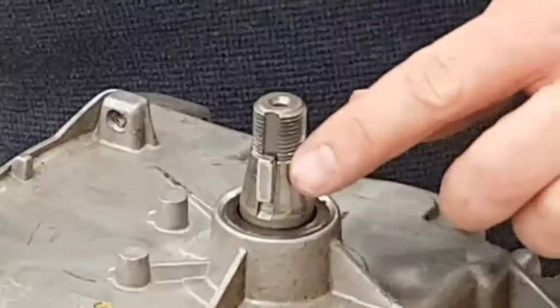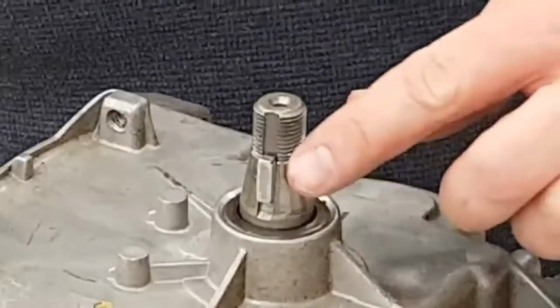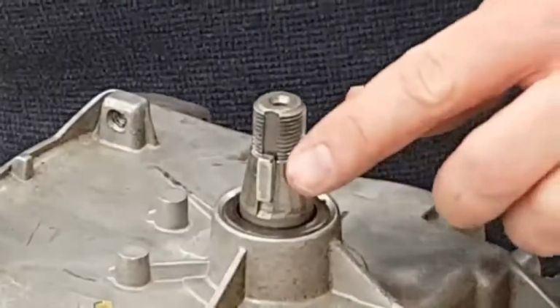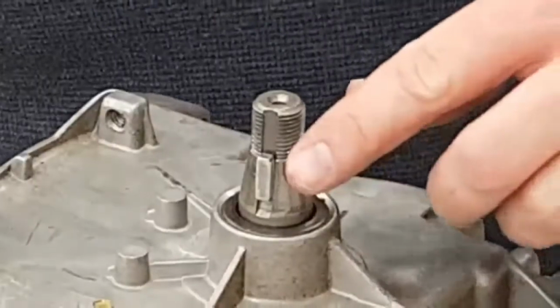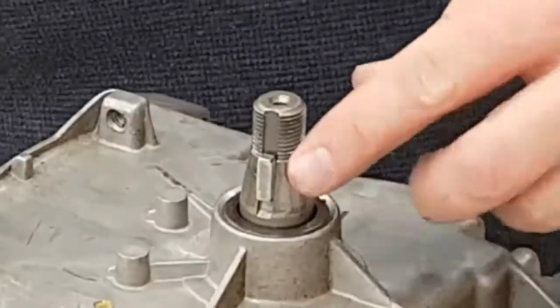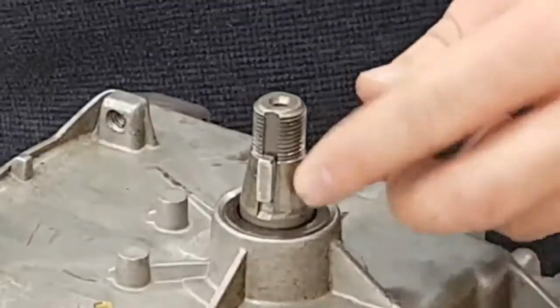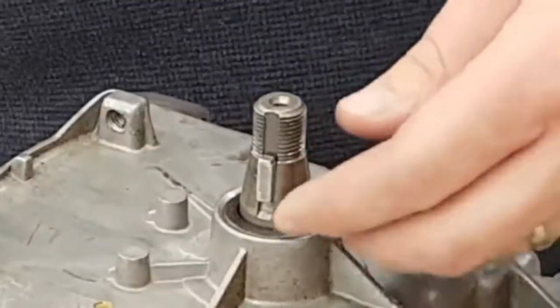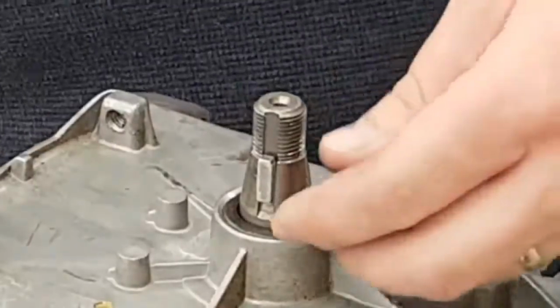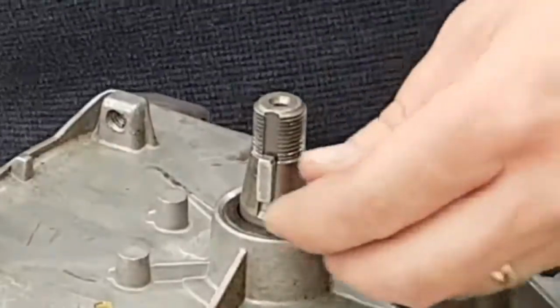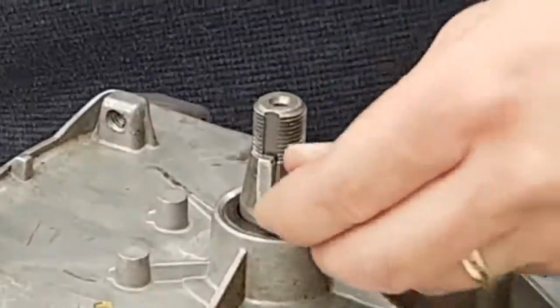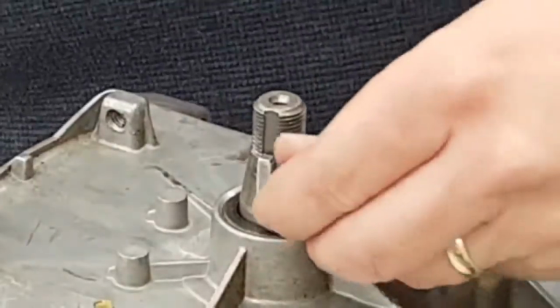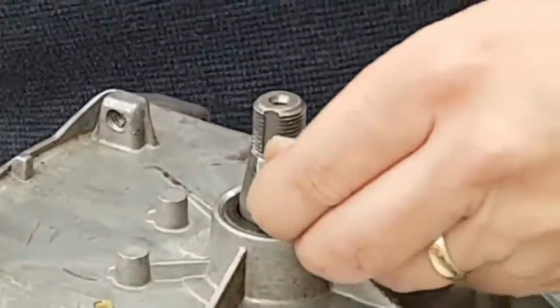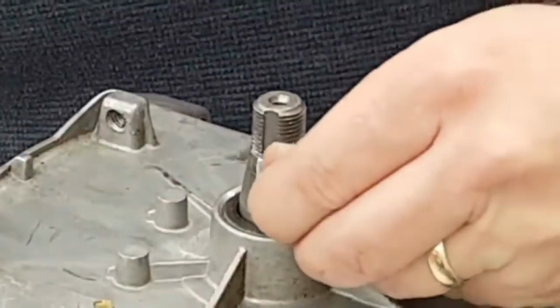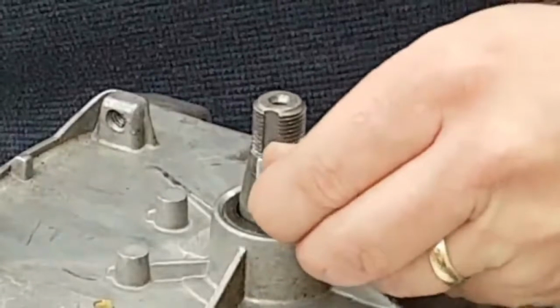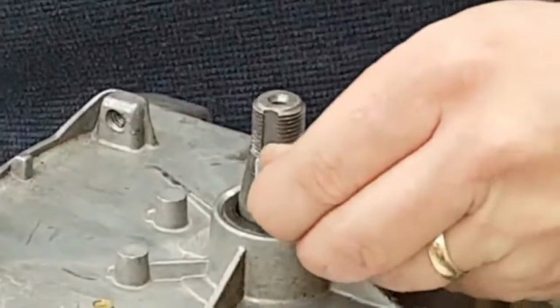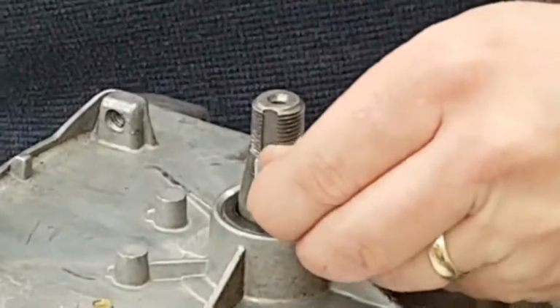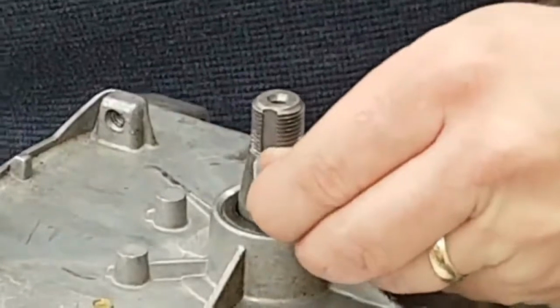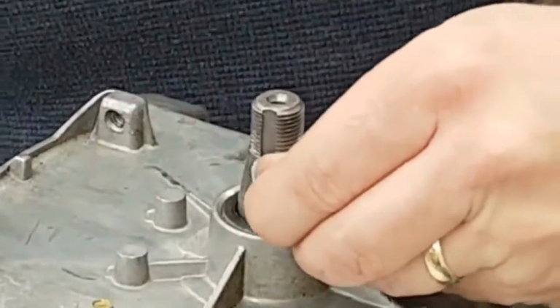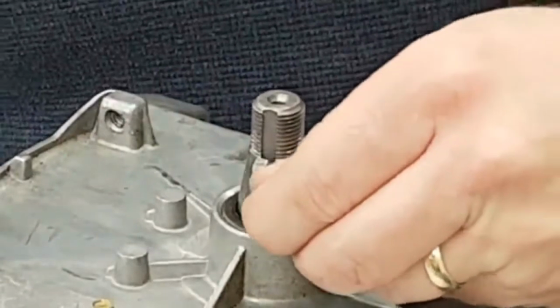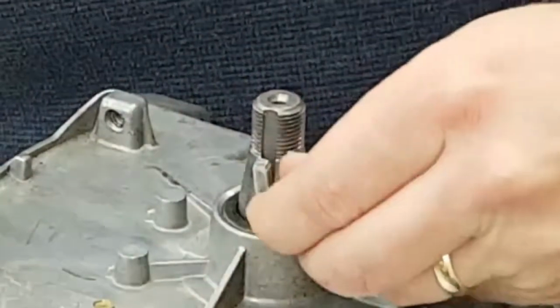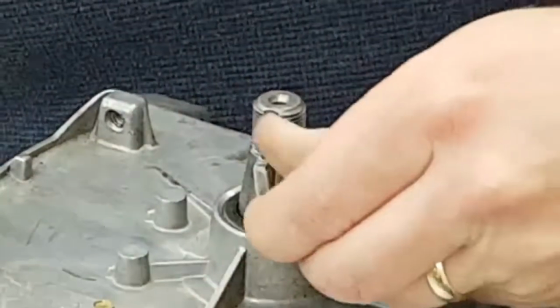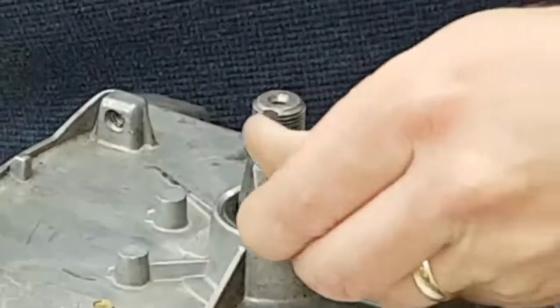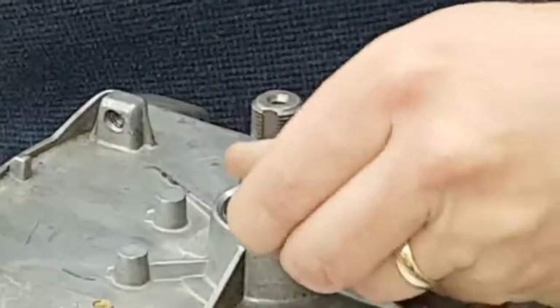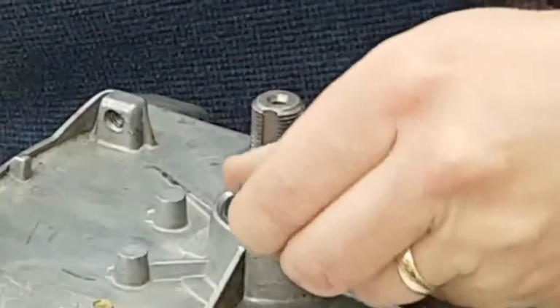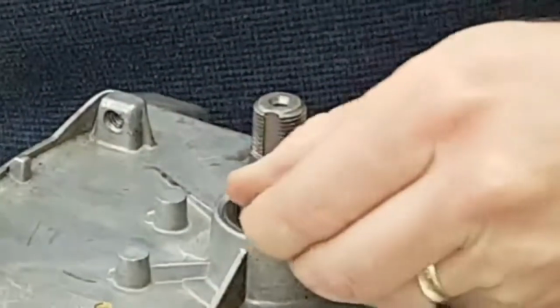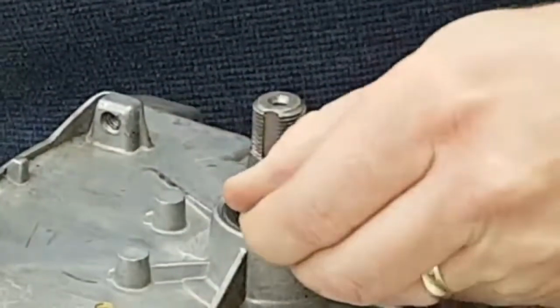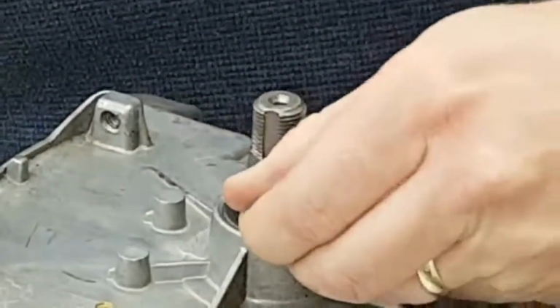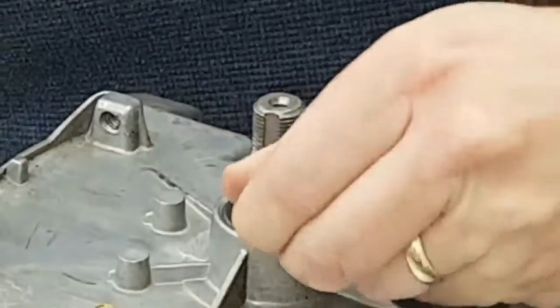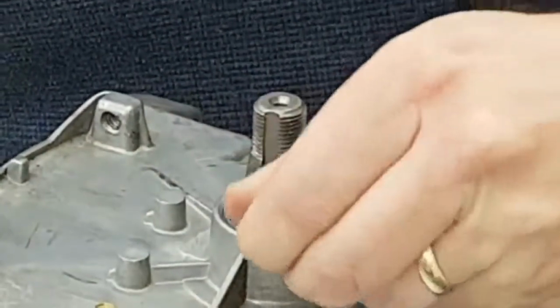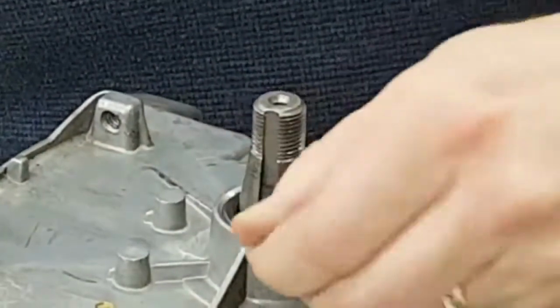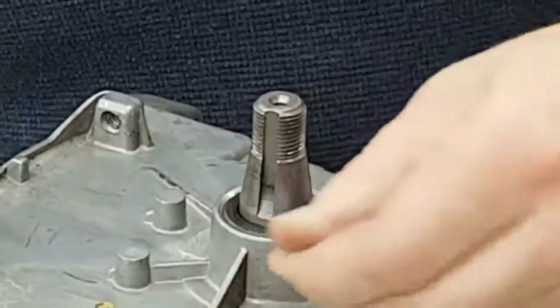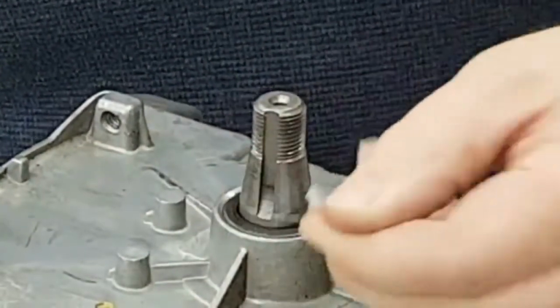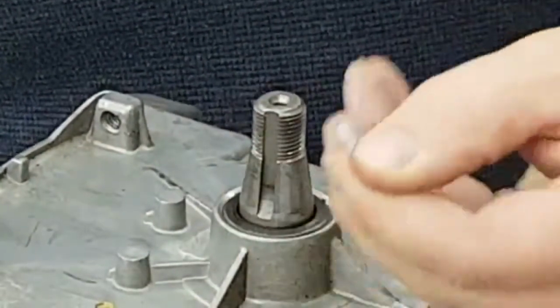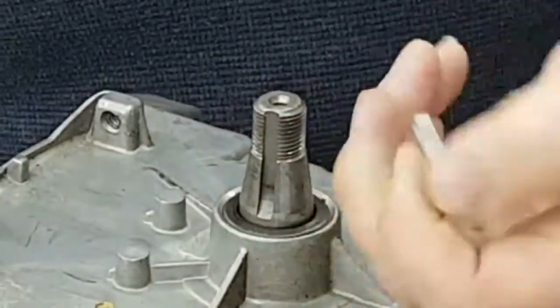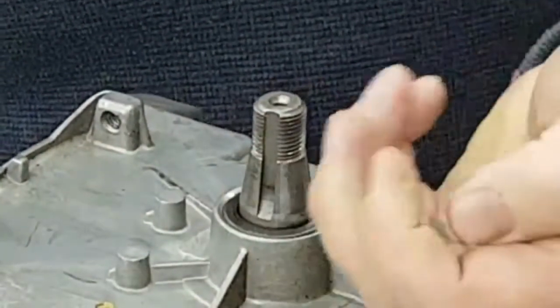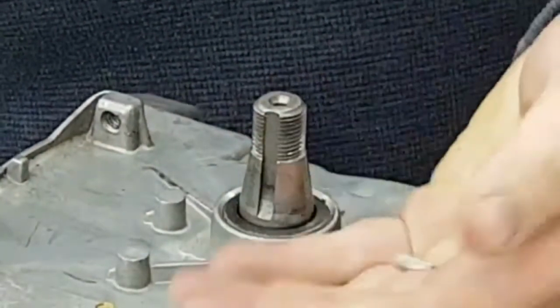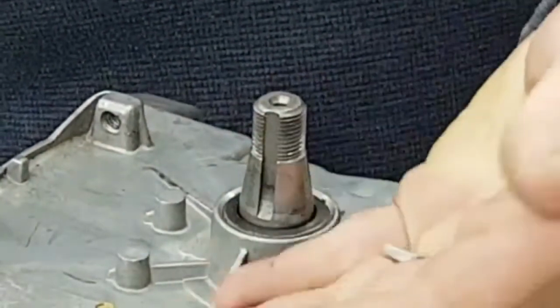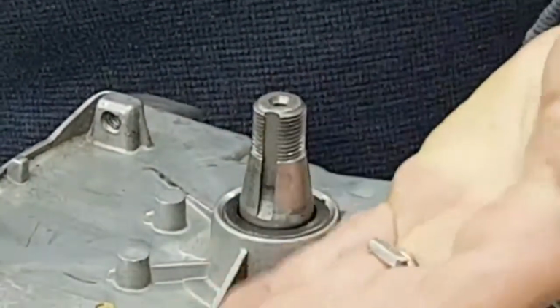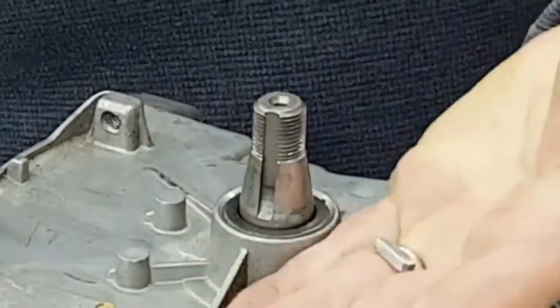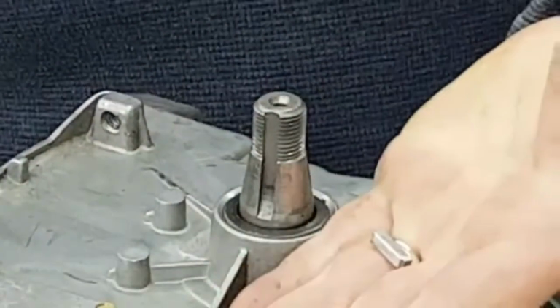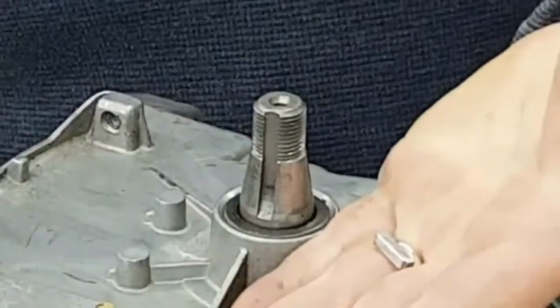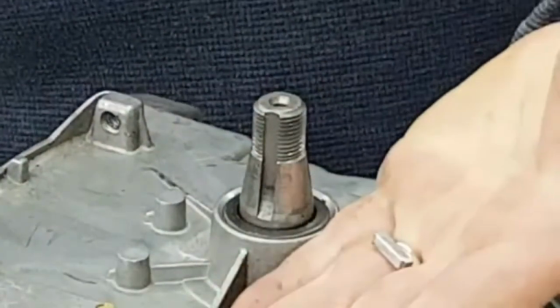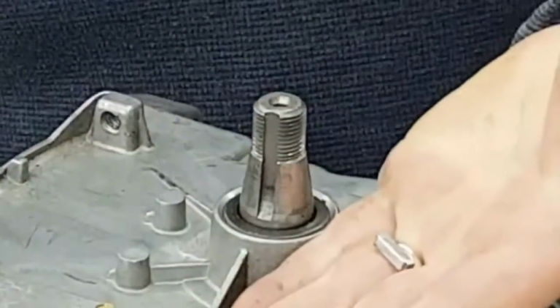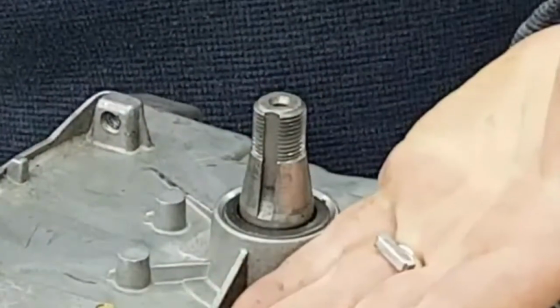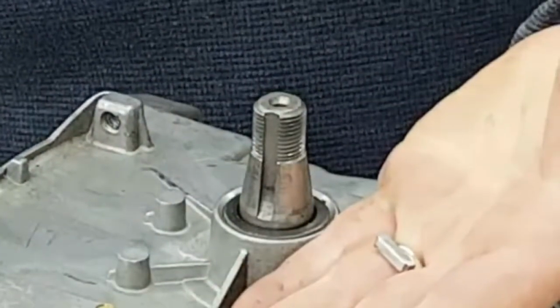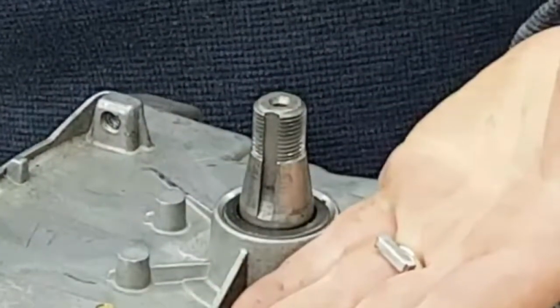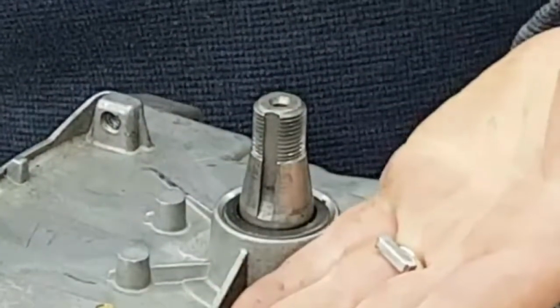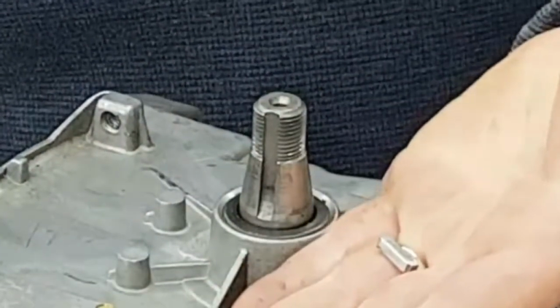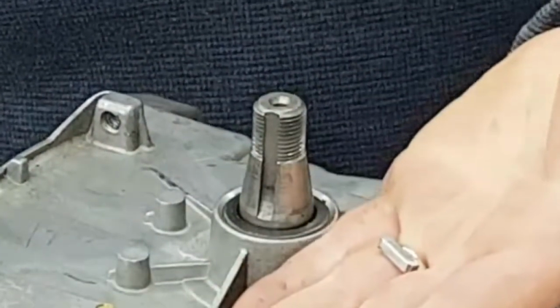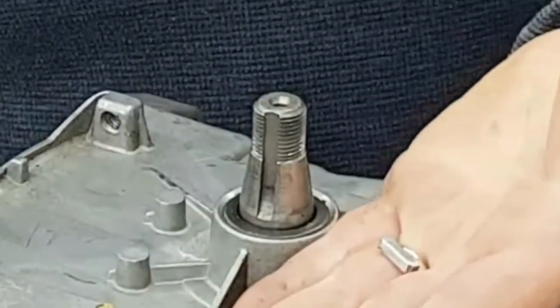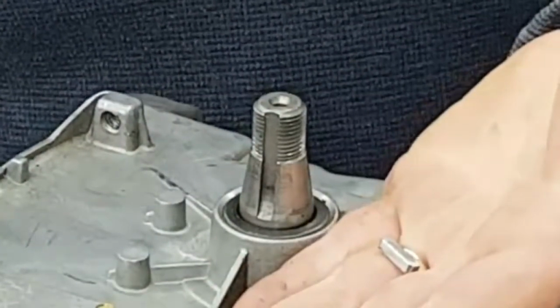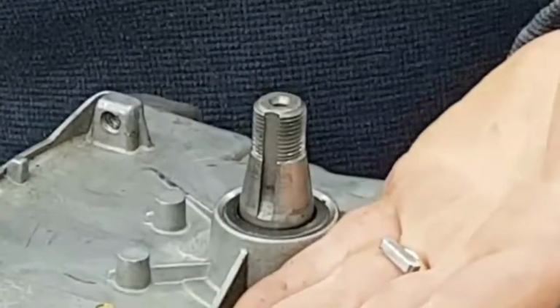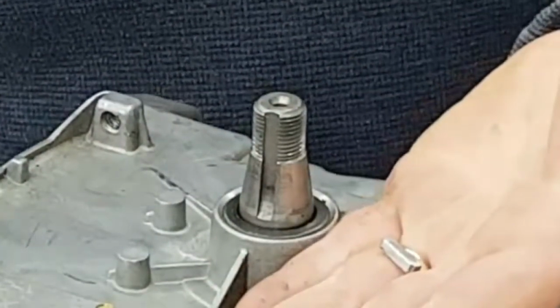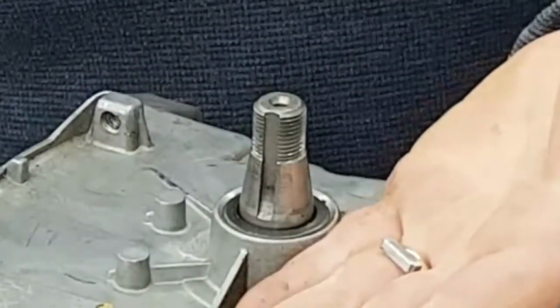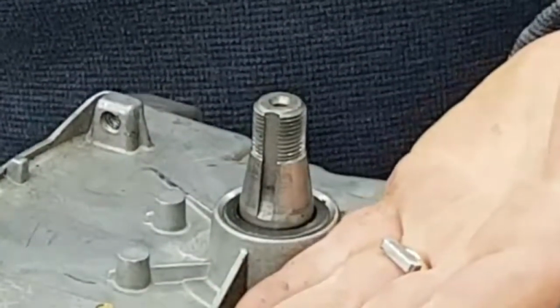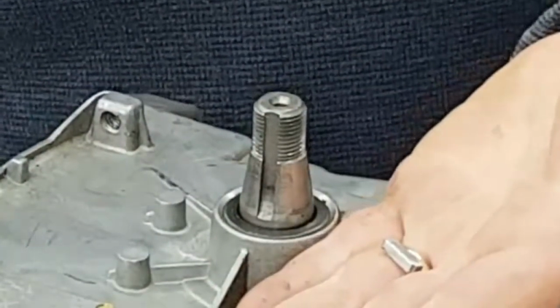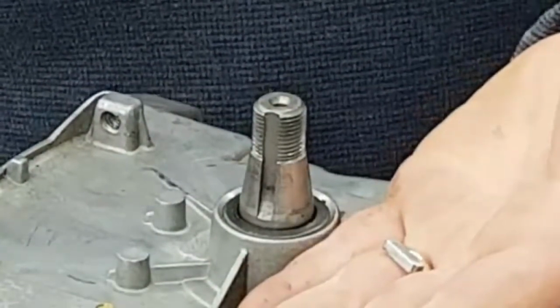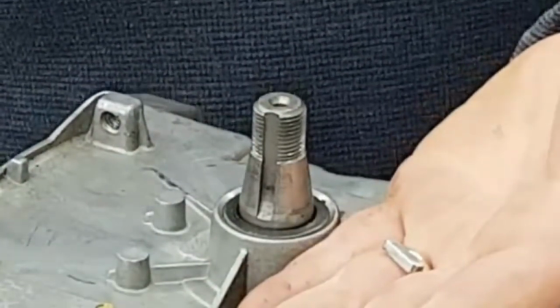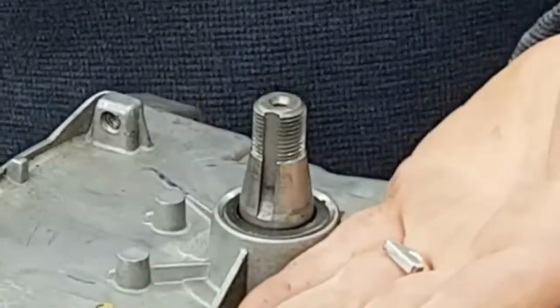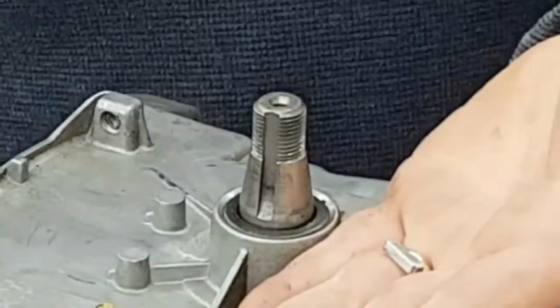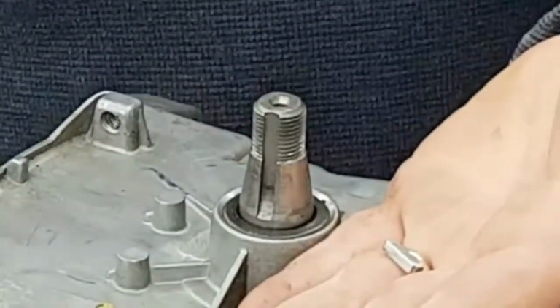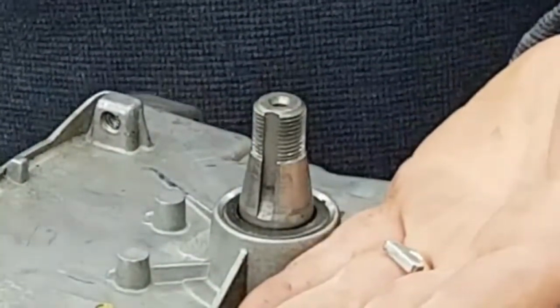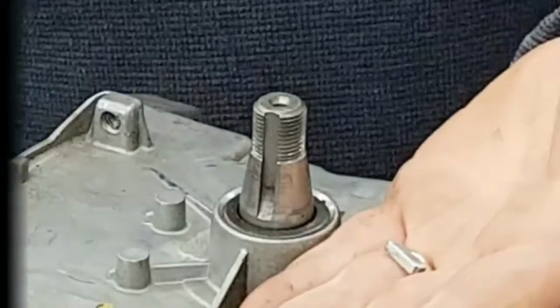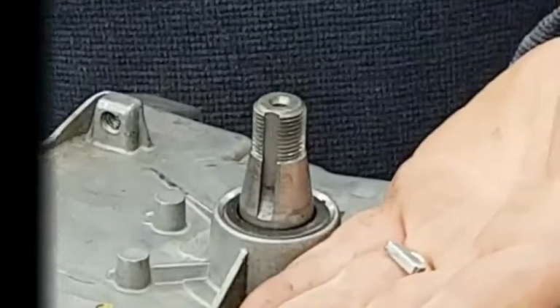You'll see the flywheel key — it's stuck right in that keyway. Pull it out and make sure you tape it to your cardboard.